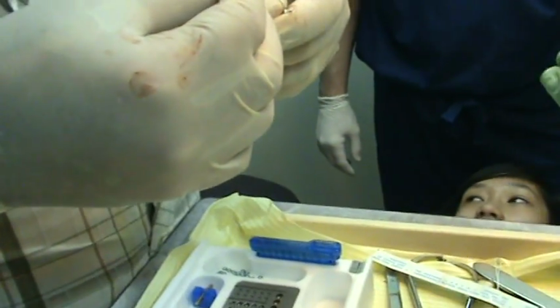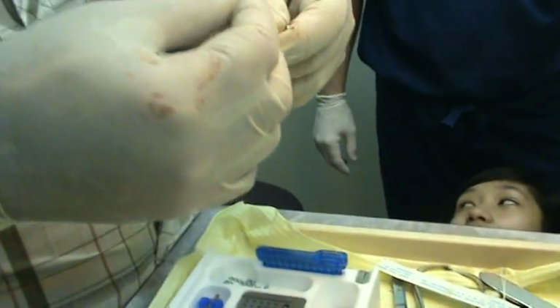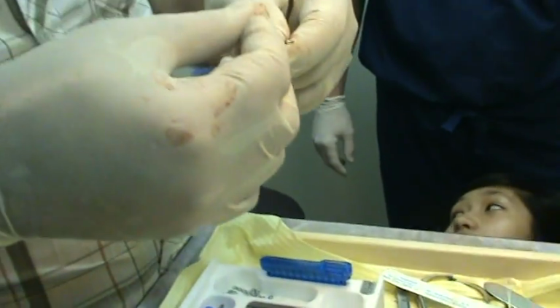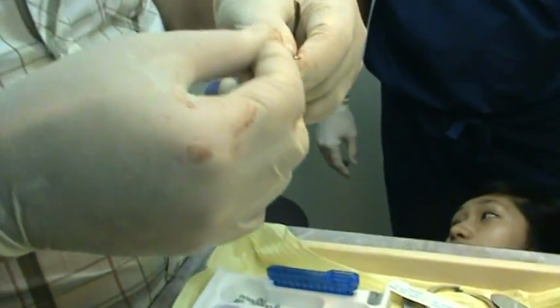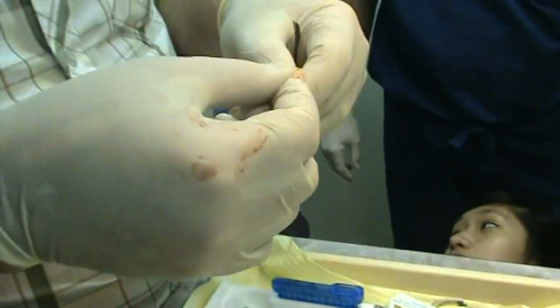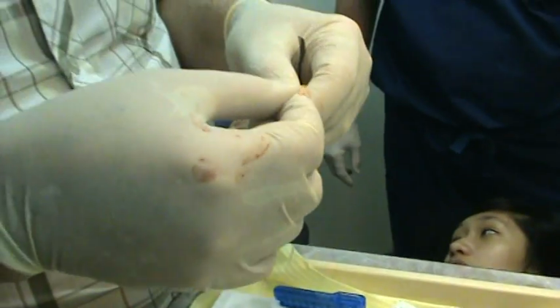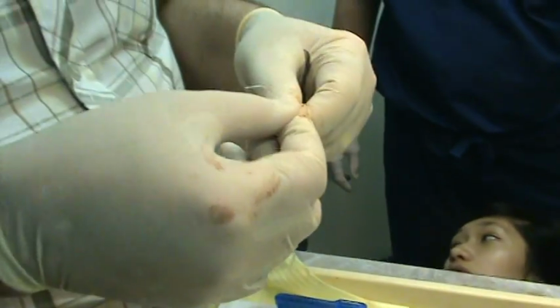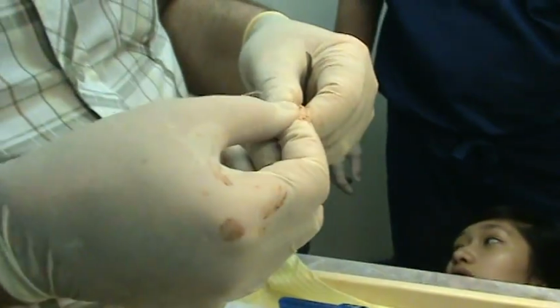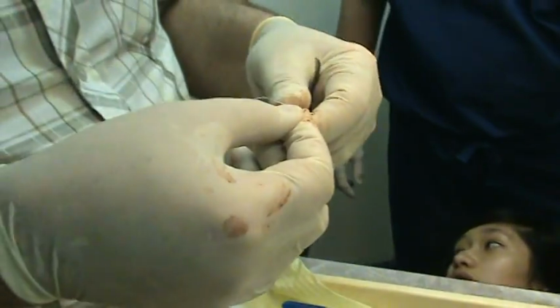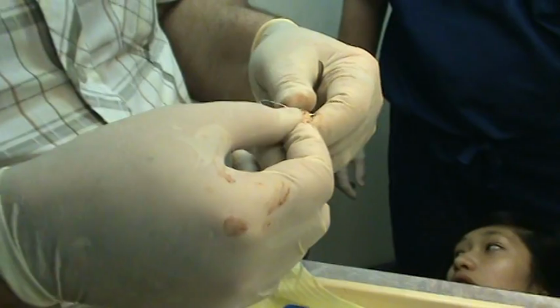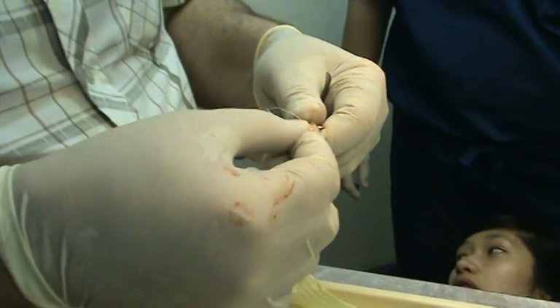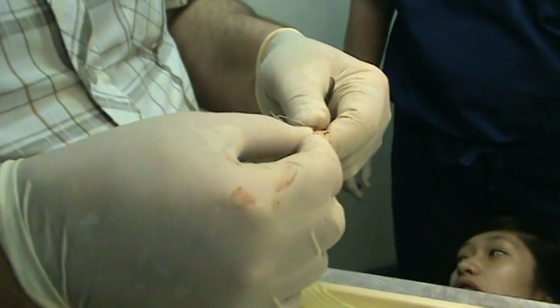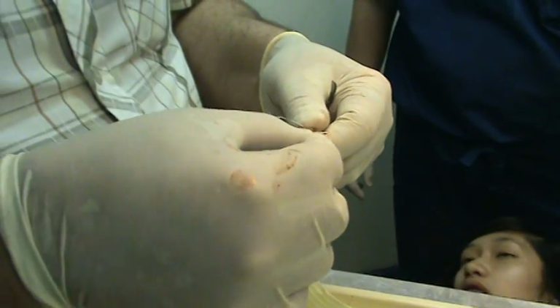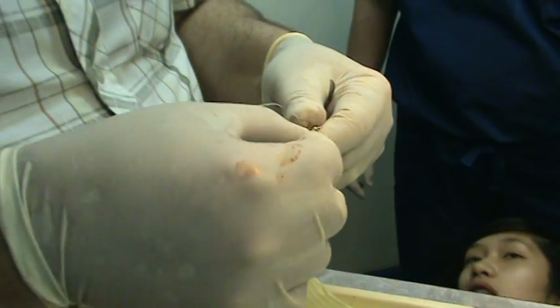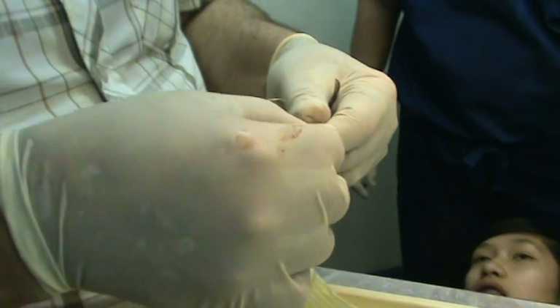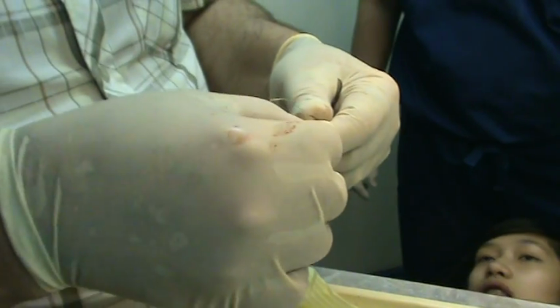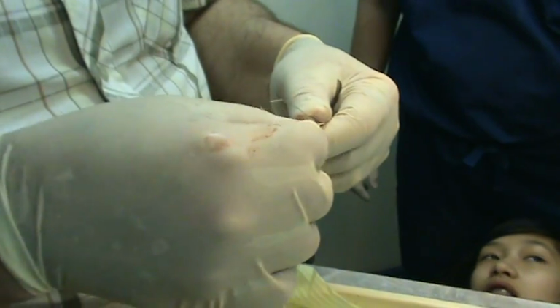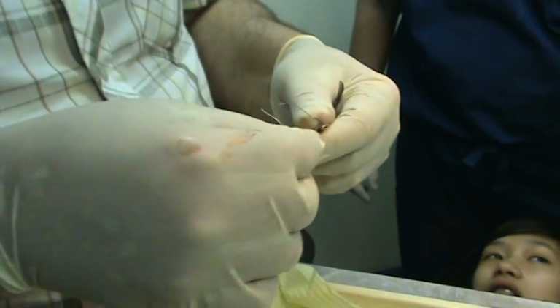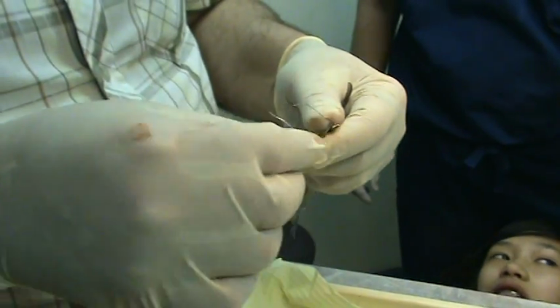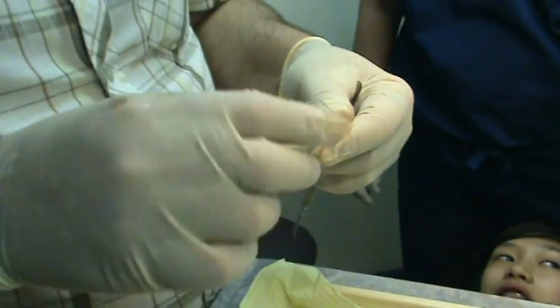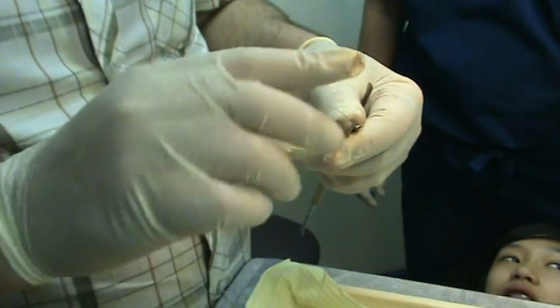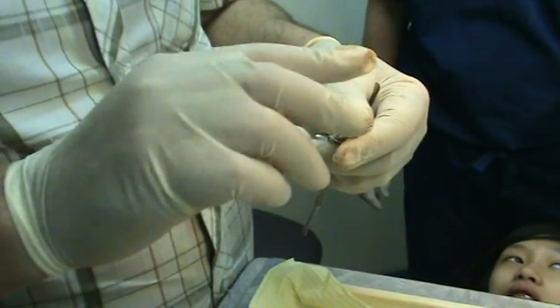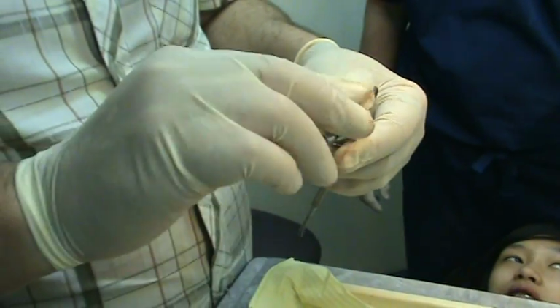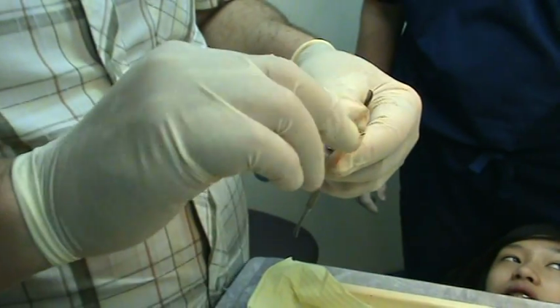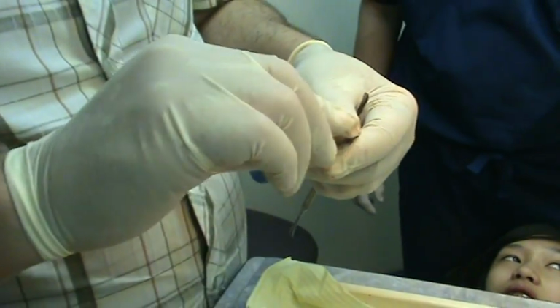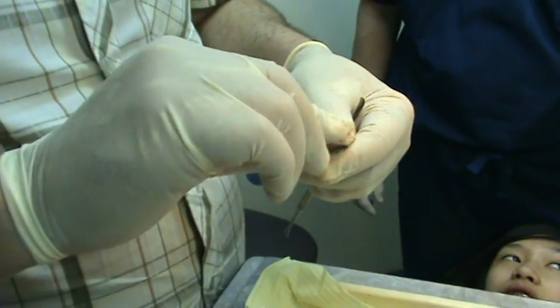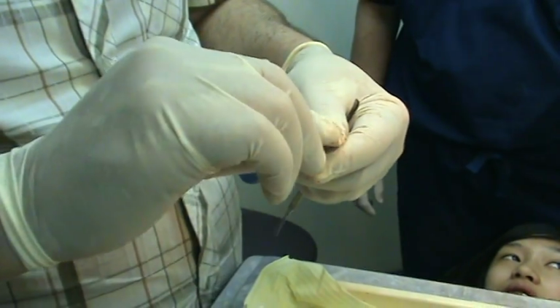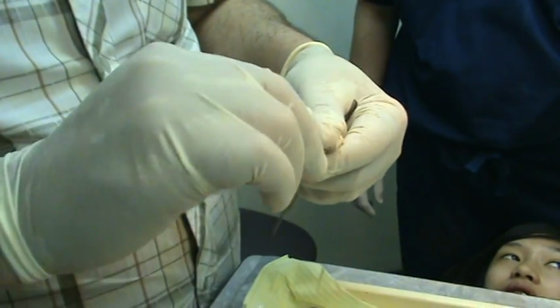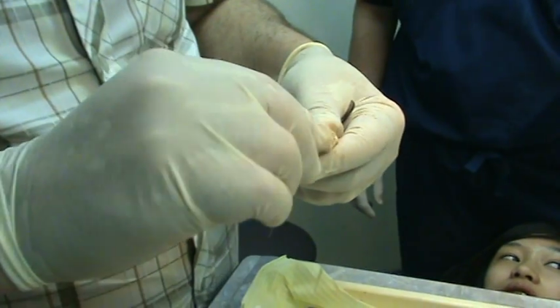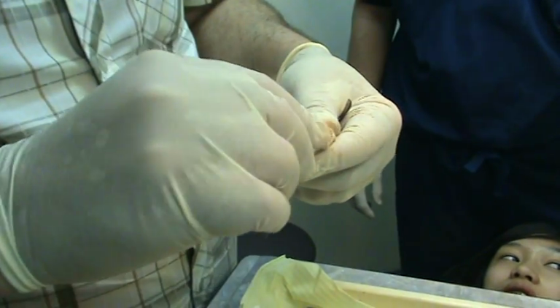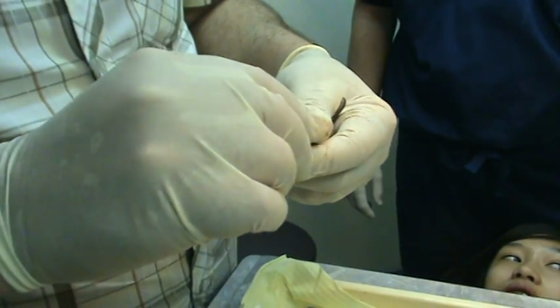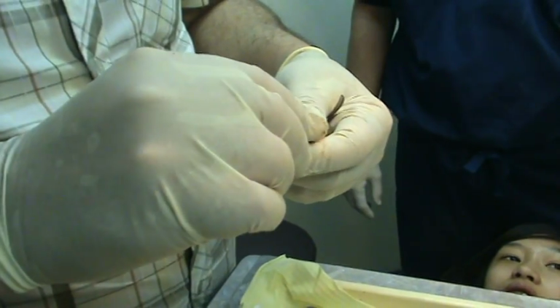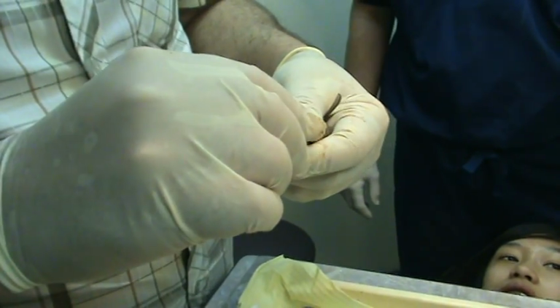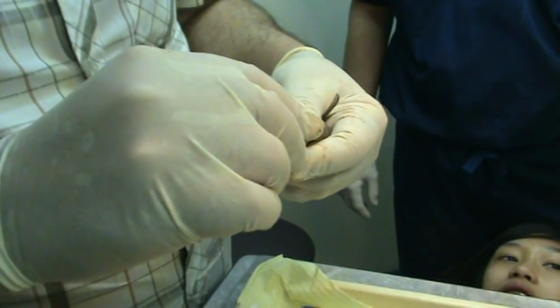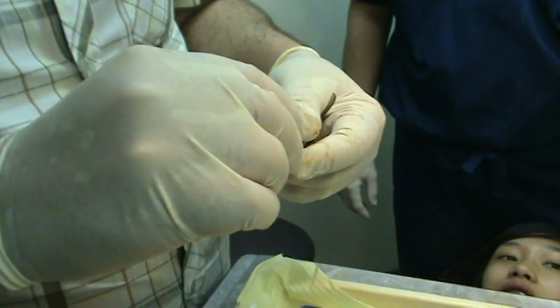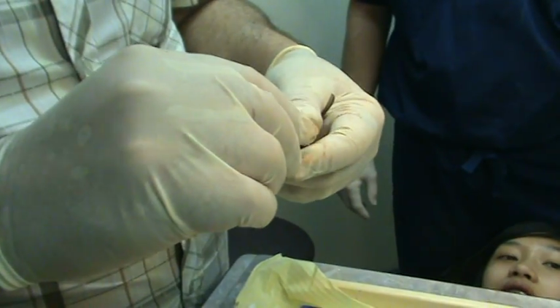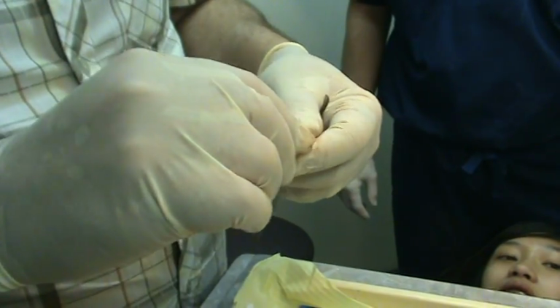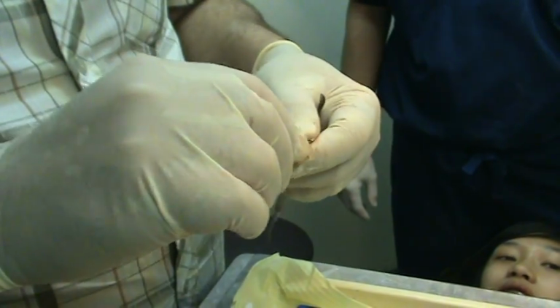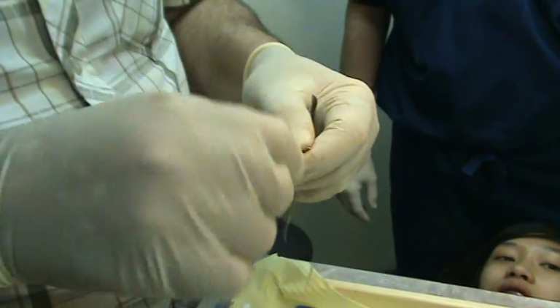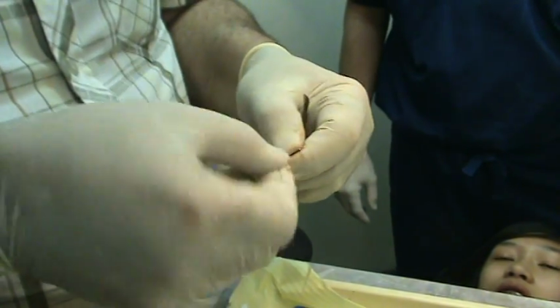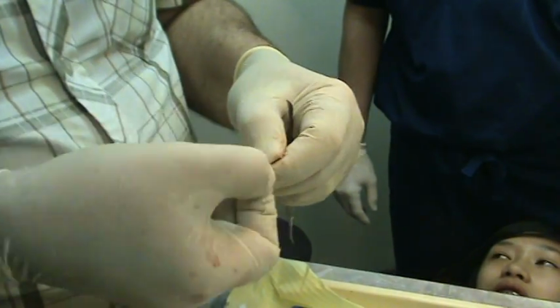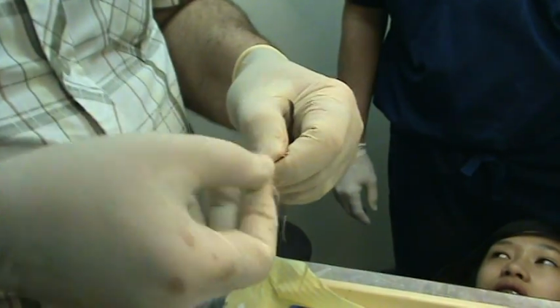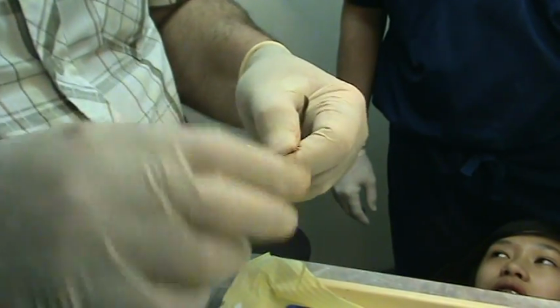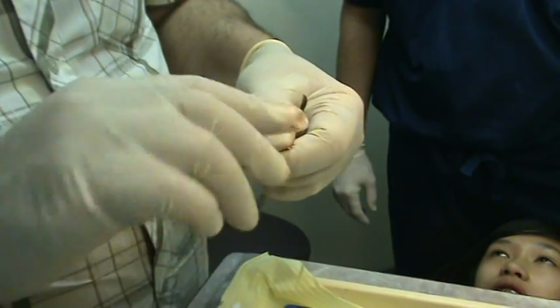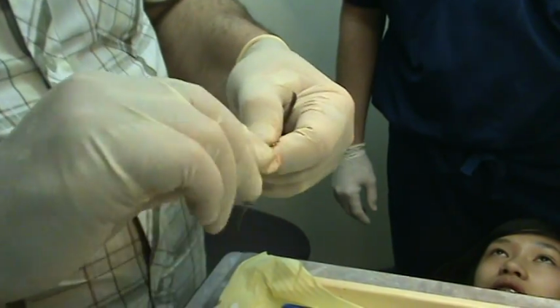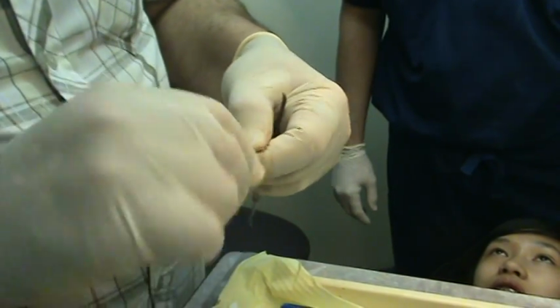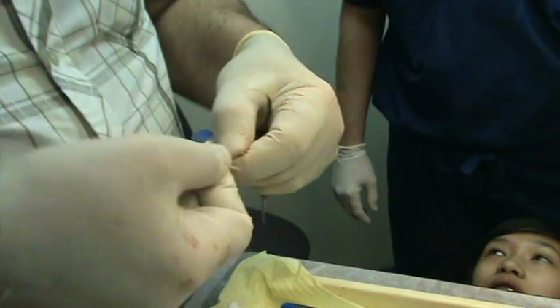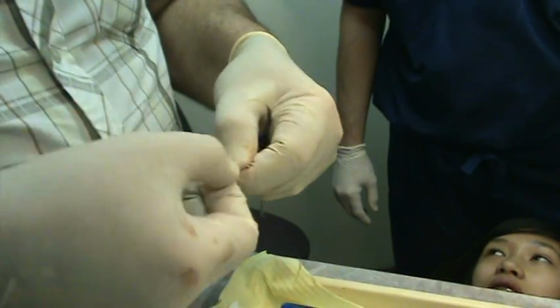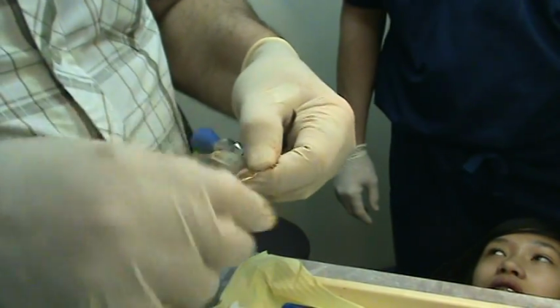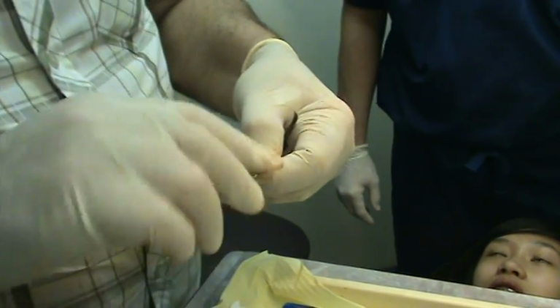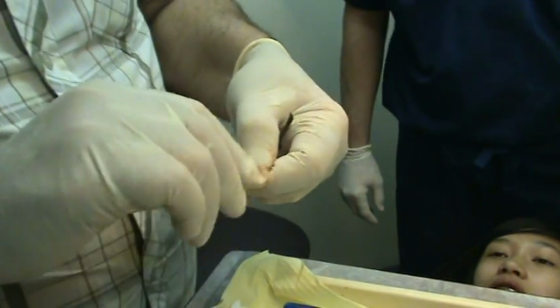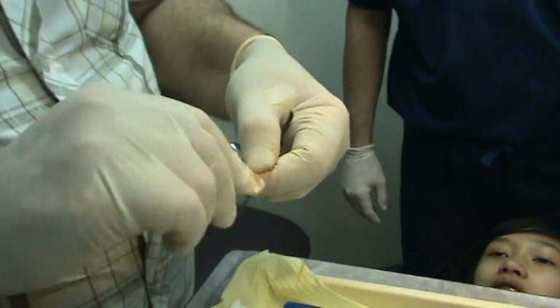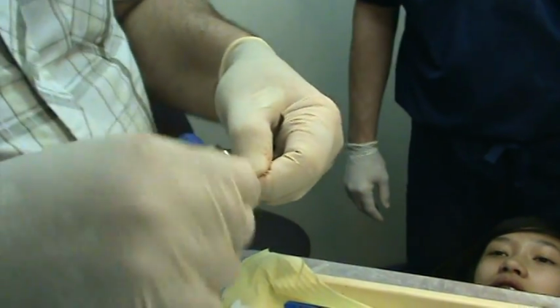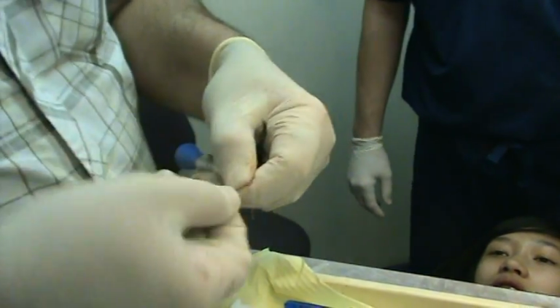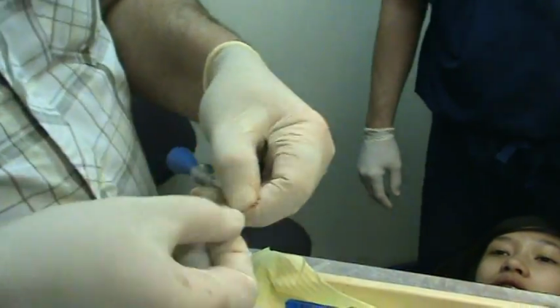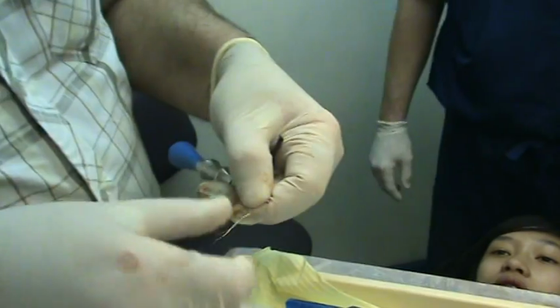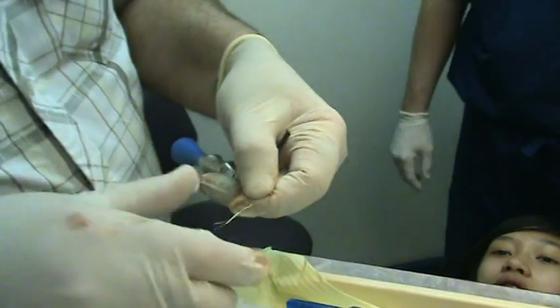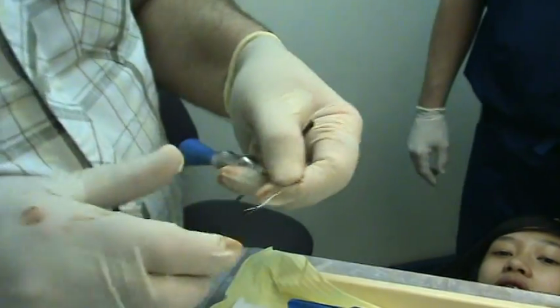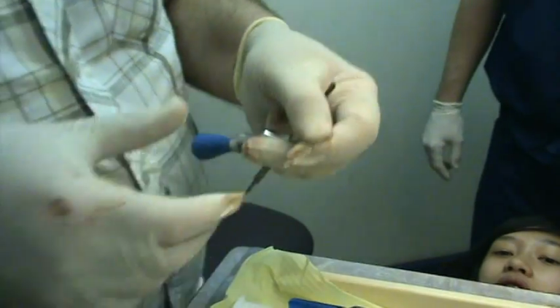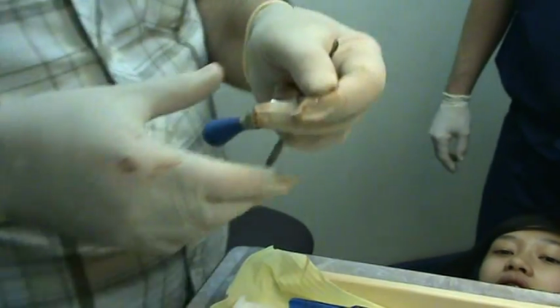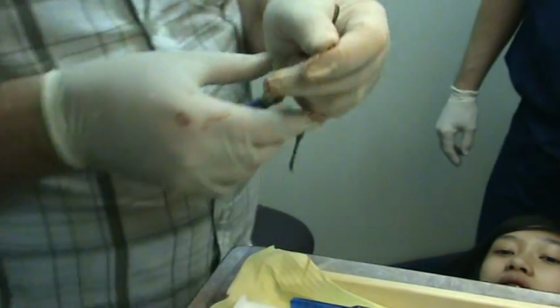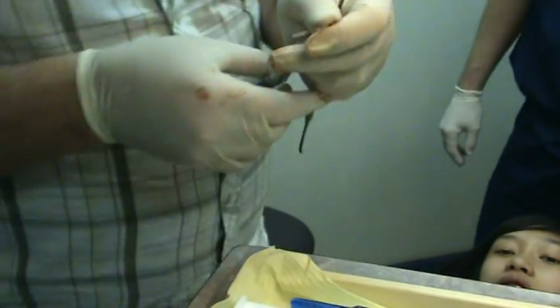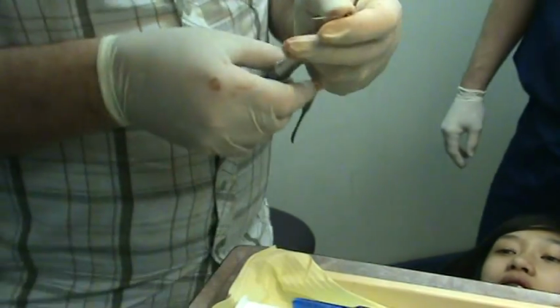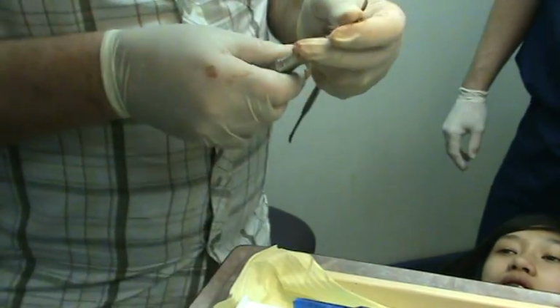Remember, we have screws dropping off all the time? It's not like that — that will stop.